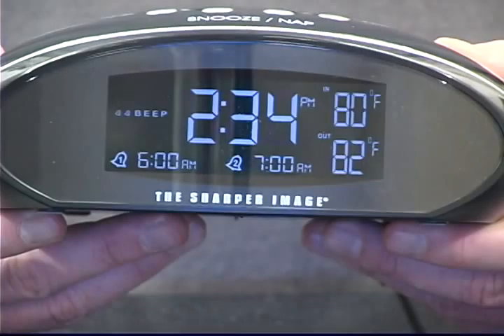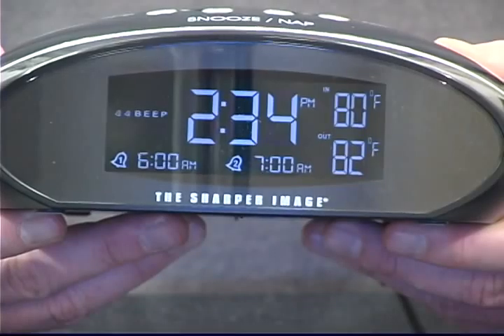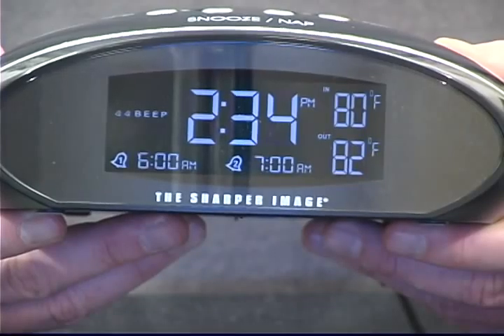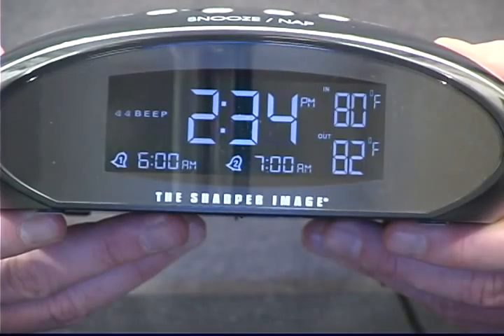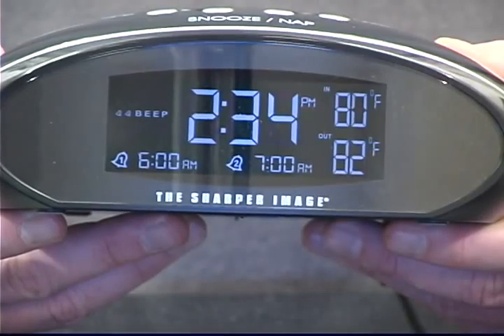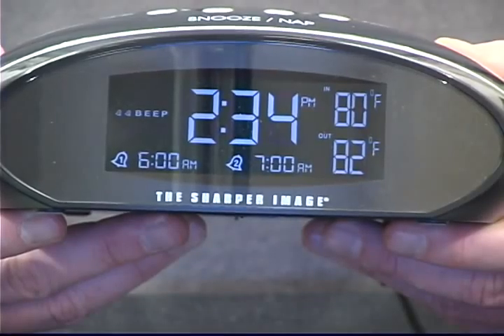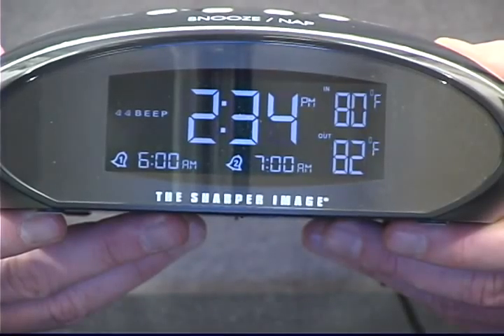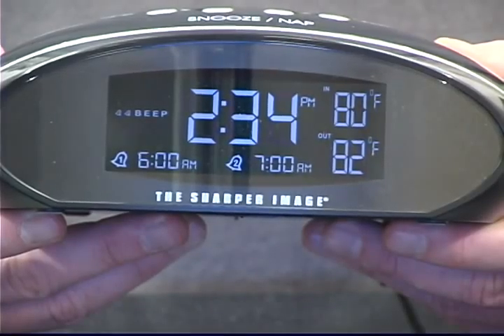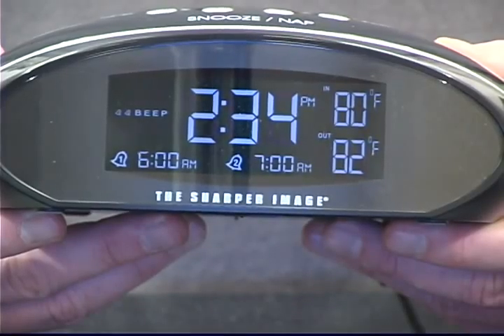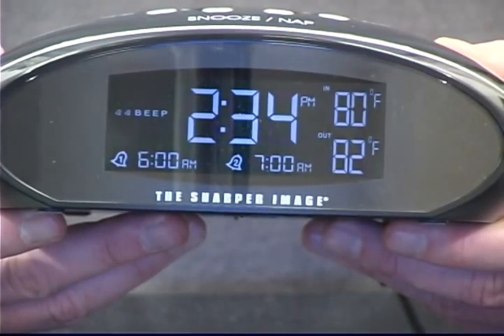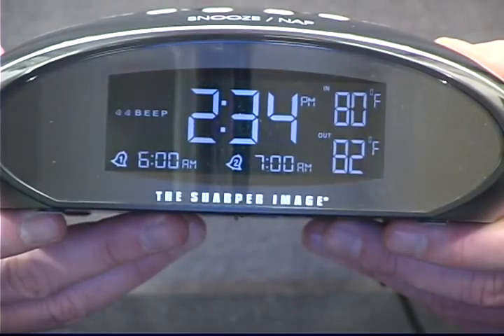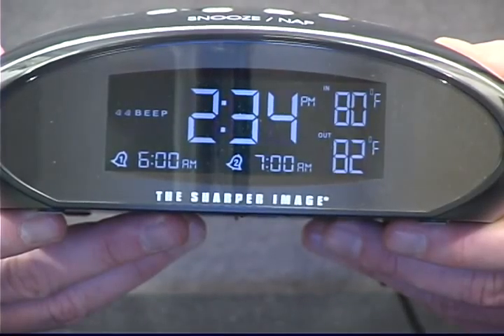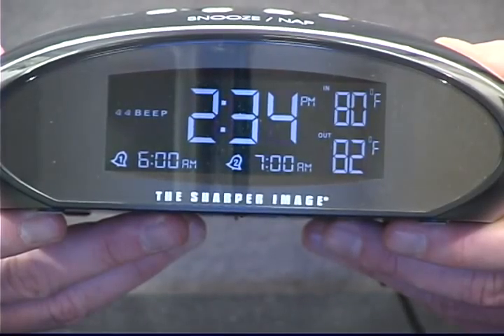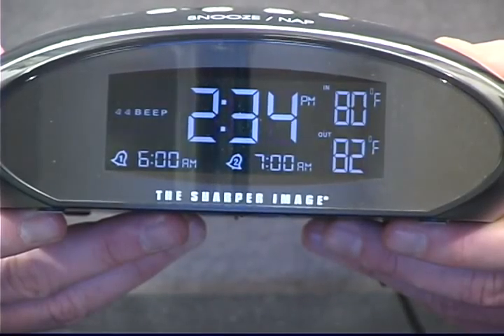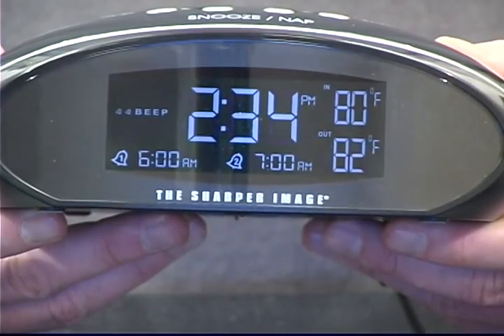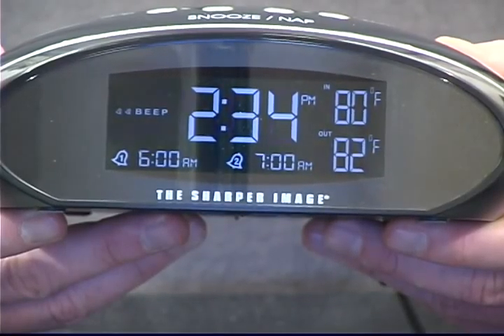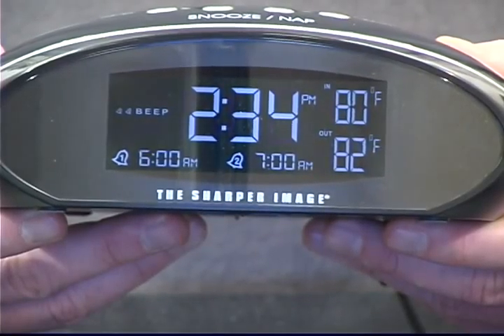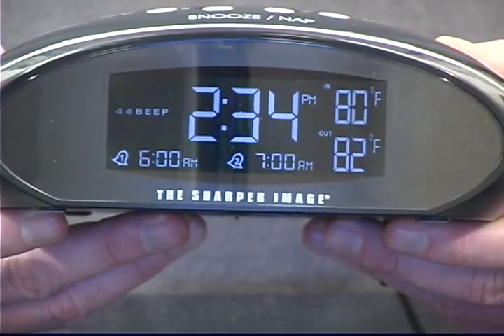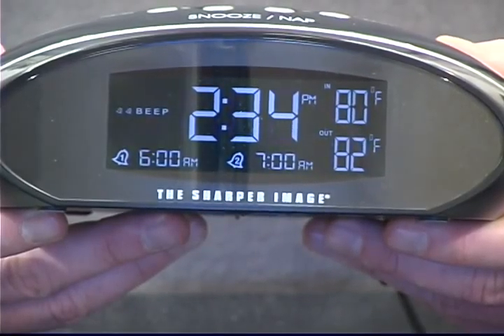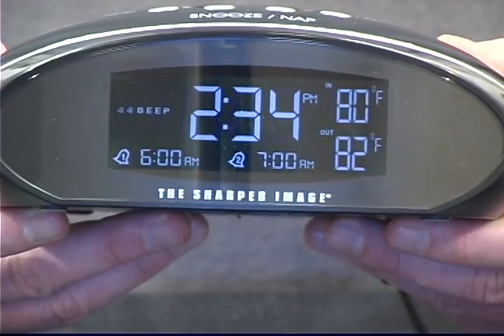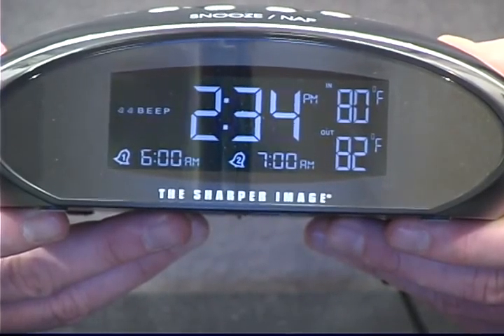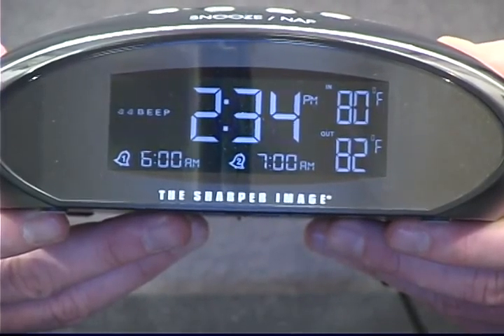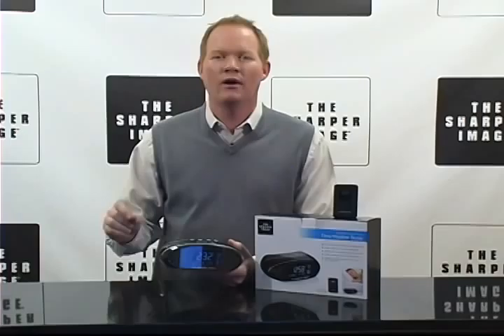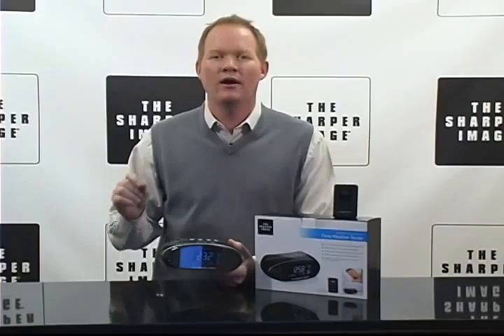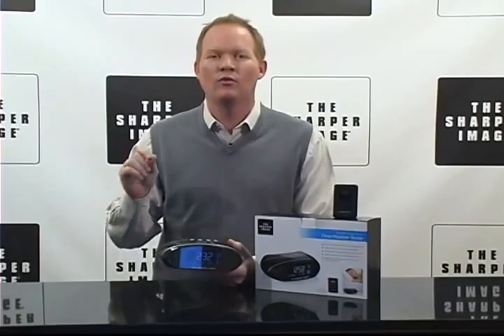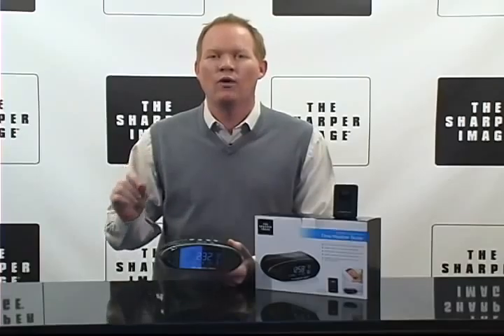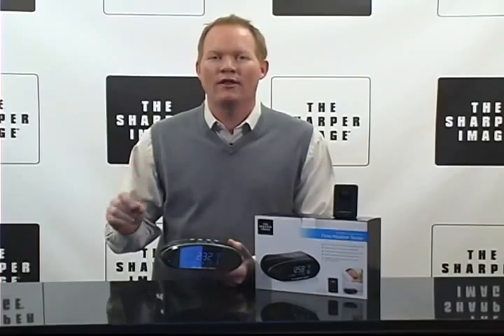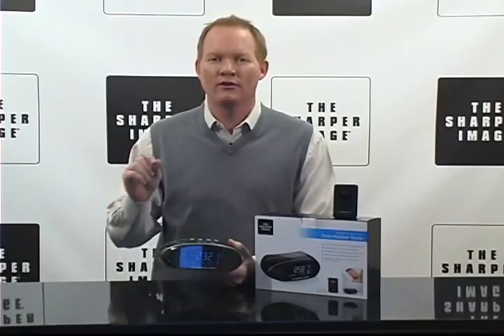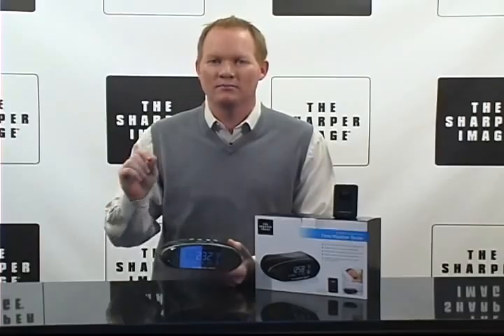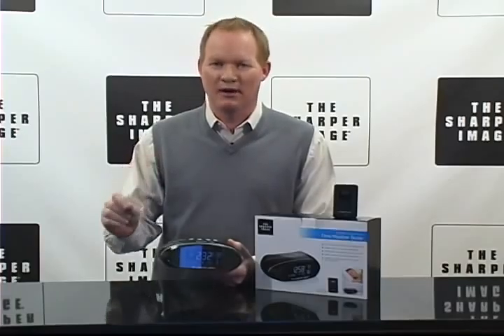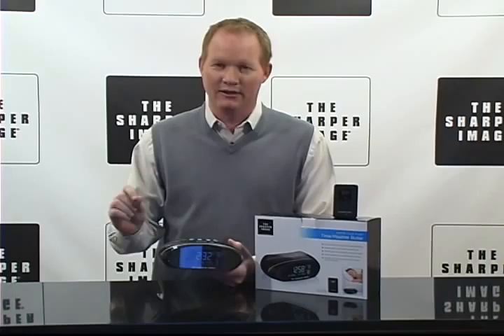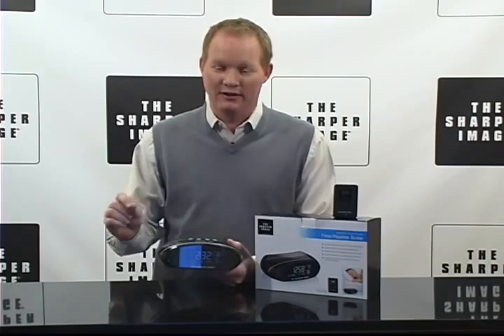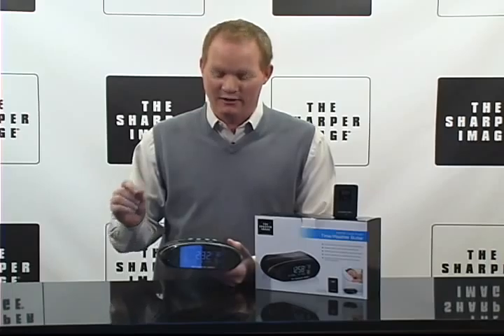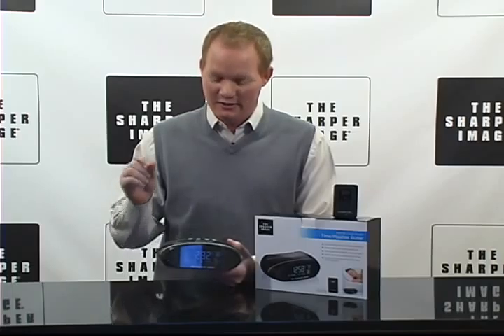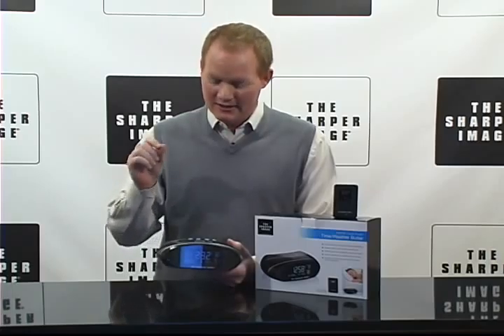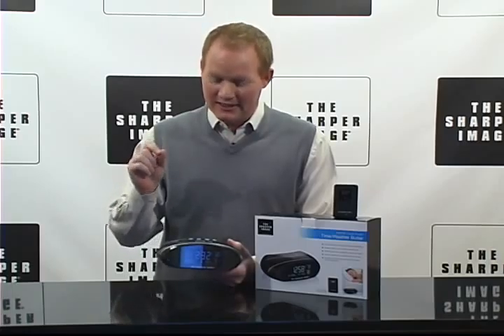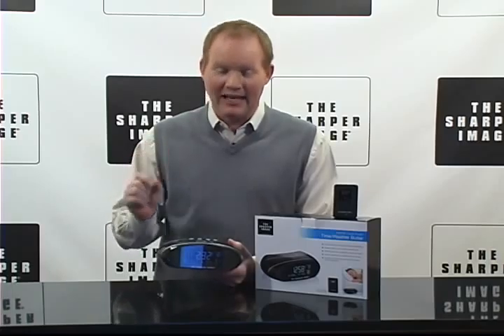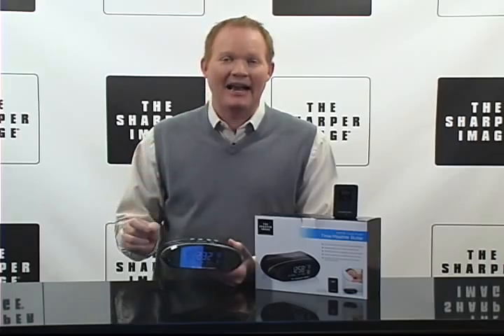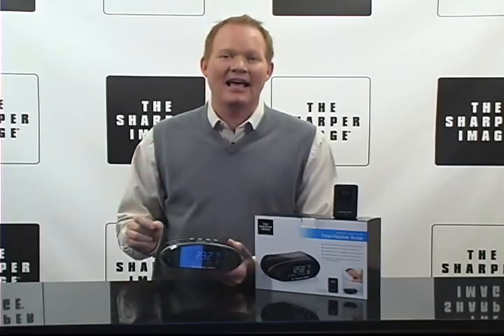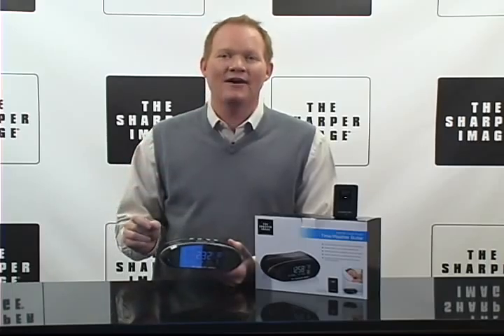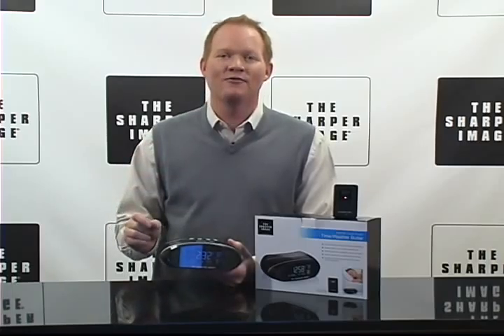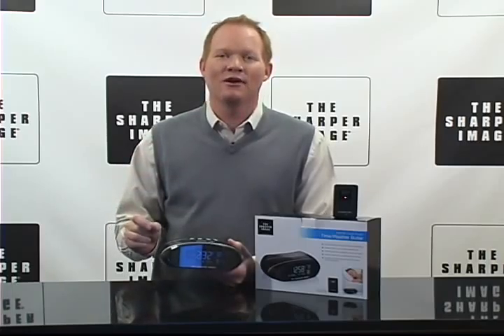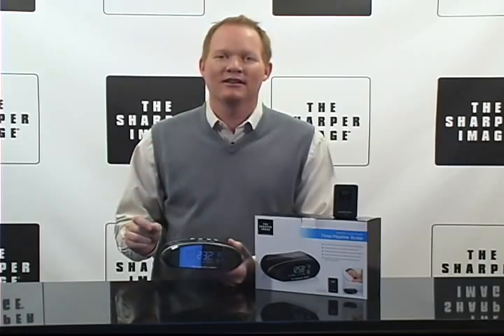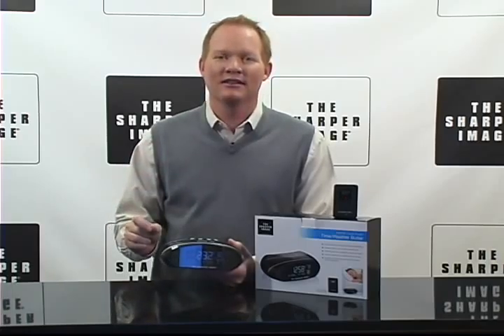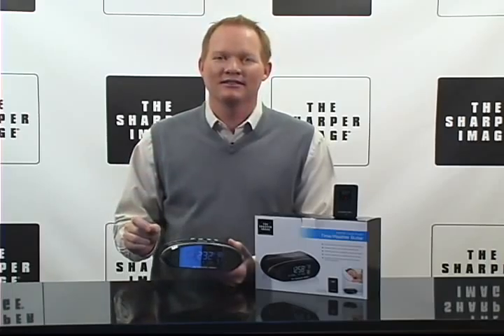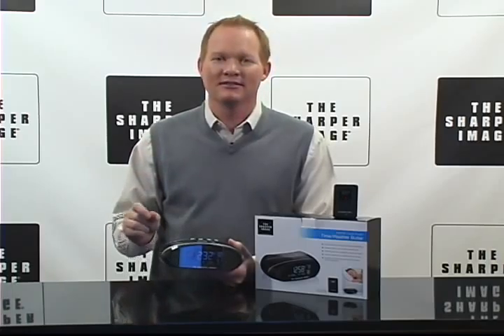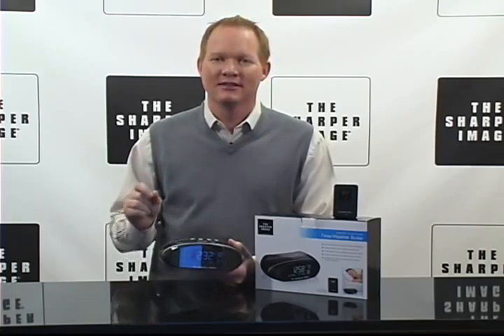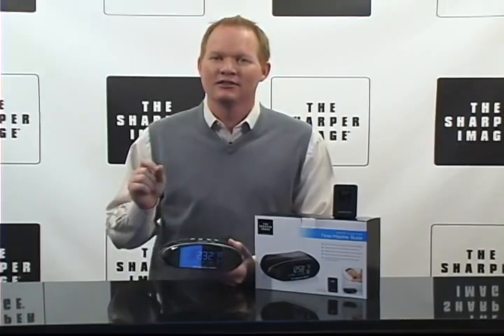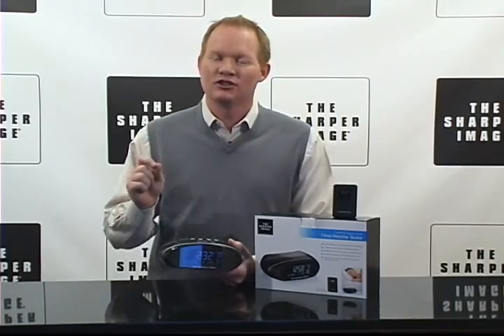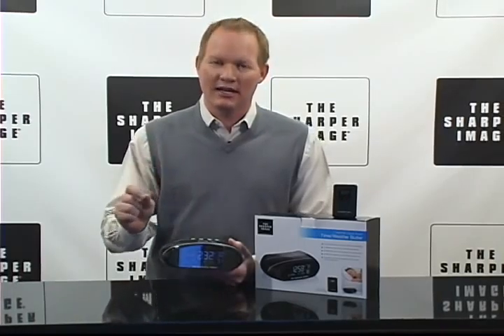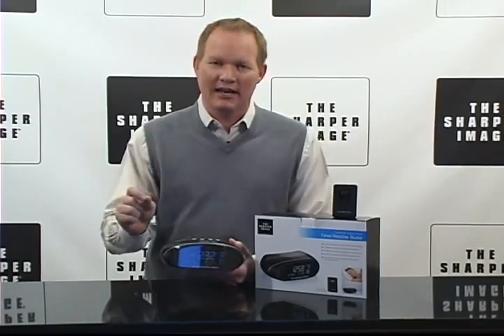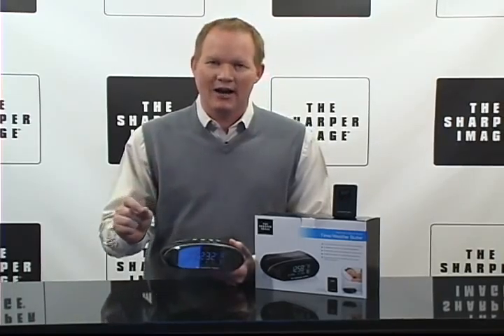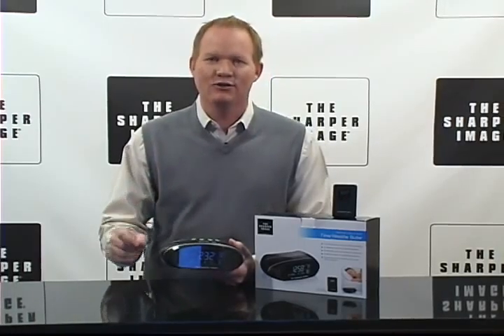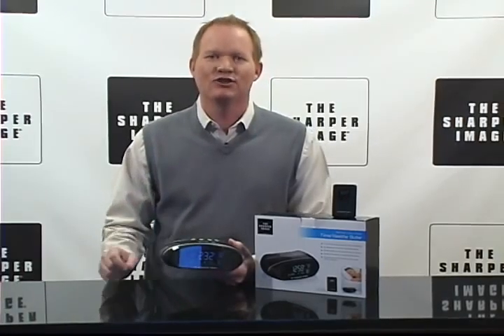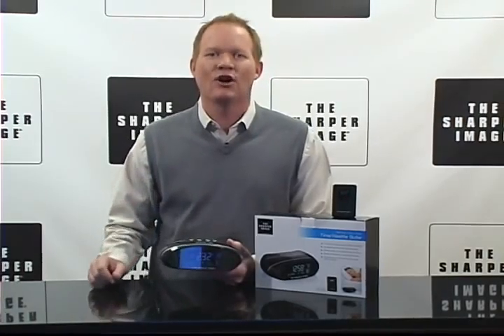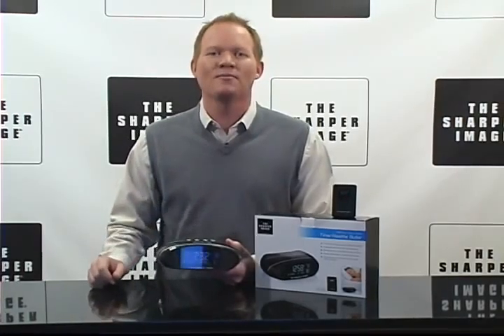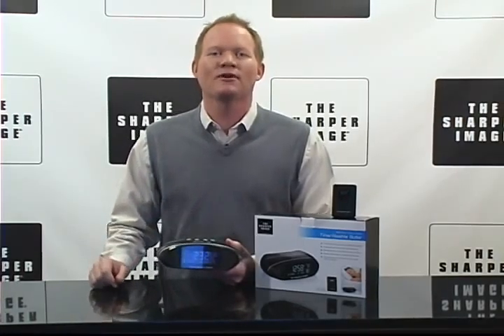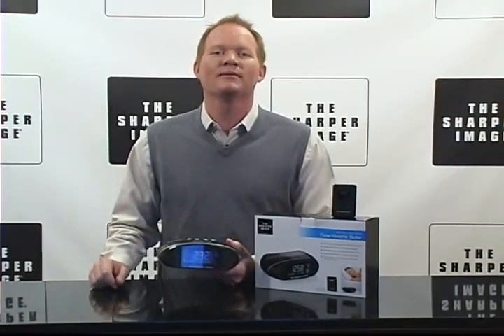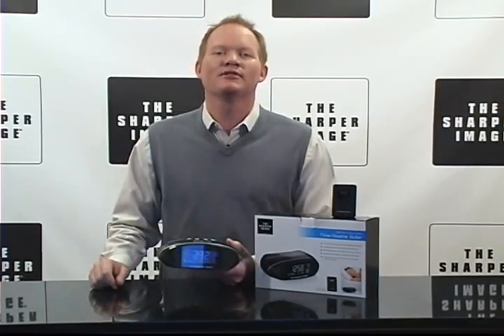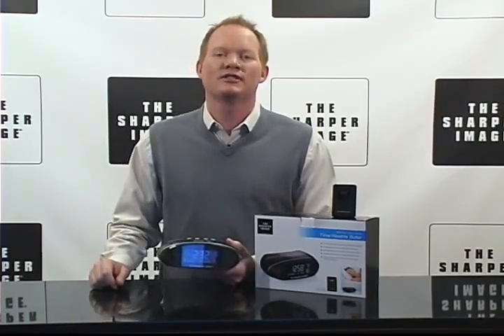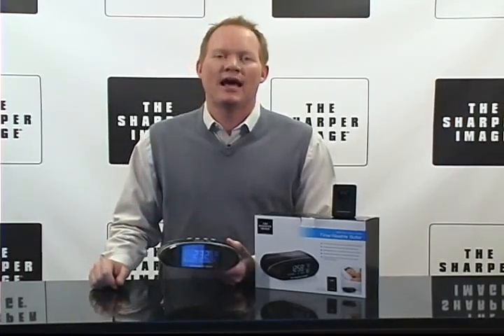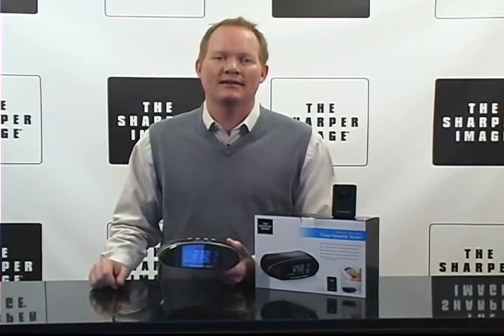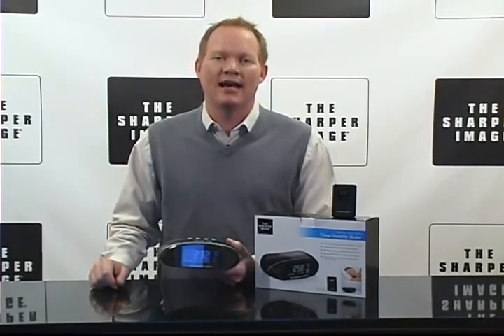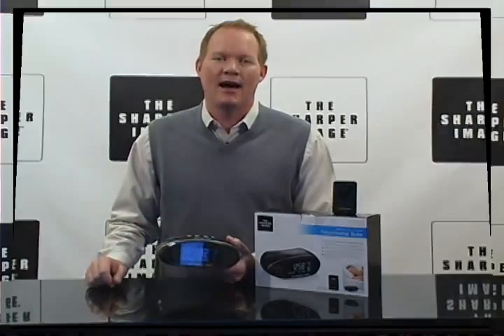It's the Sharper Image Clock Radio and Weather Butler. You've got to have one of these. Check it out at SharperImage.com.